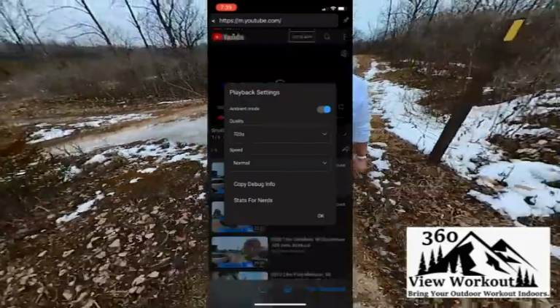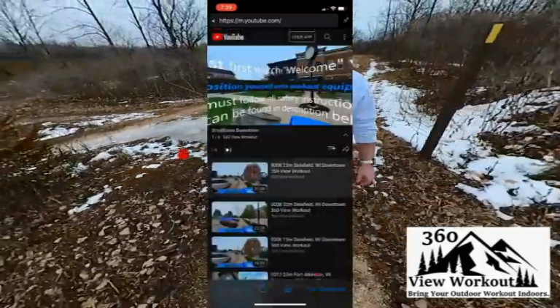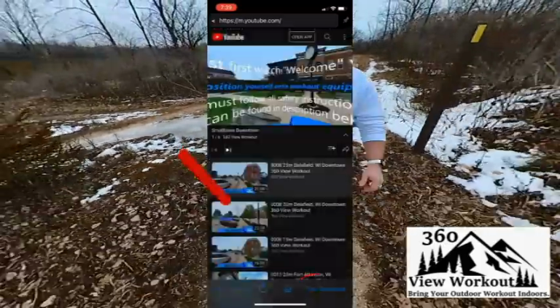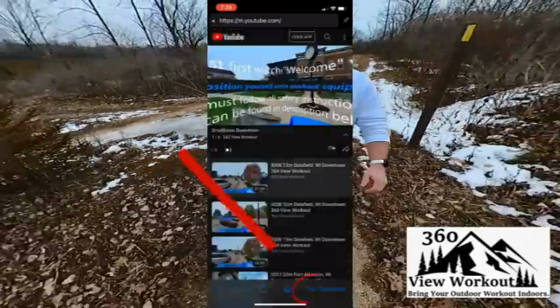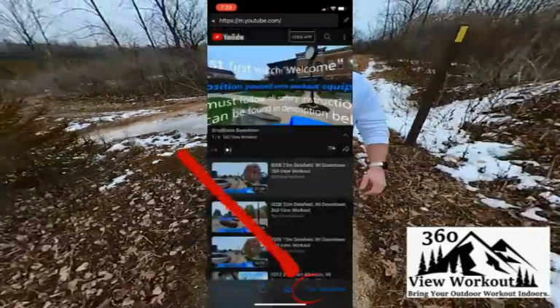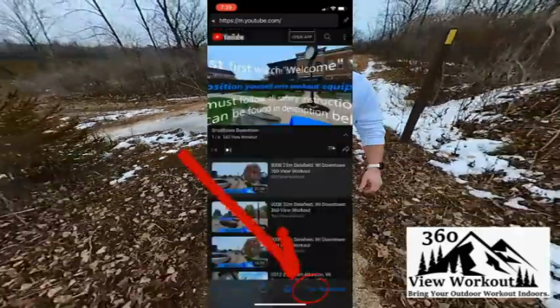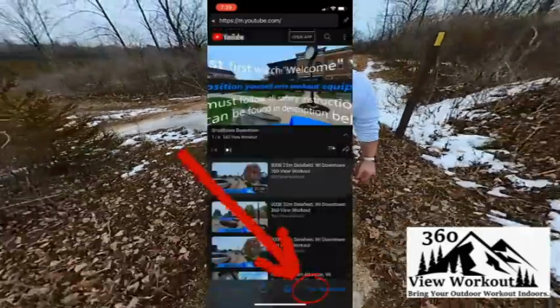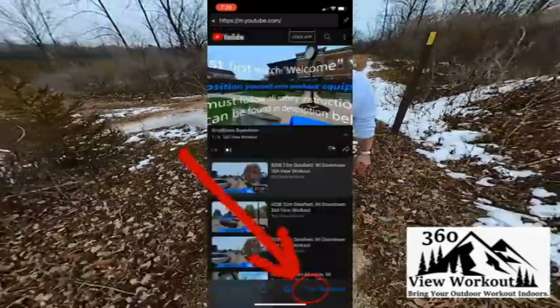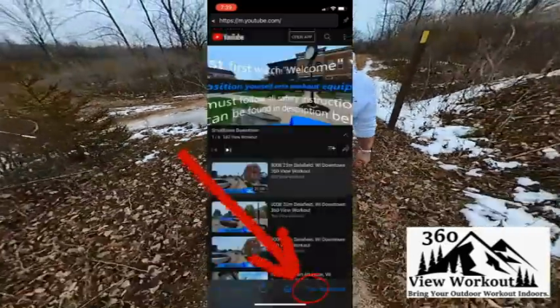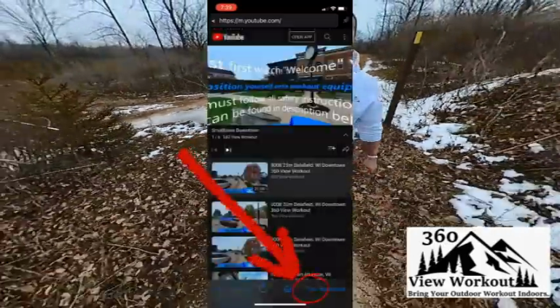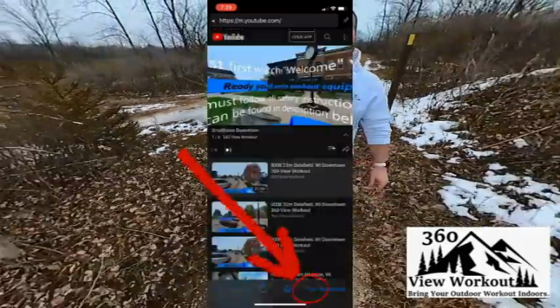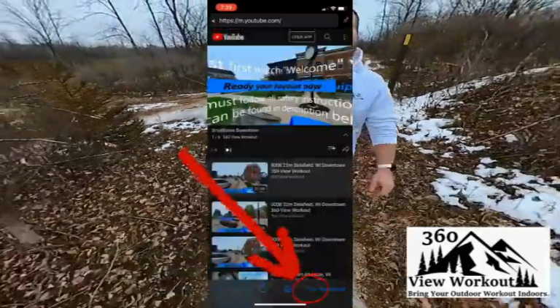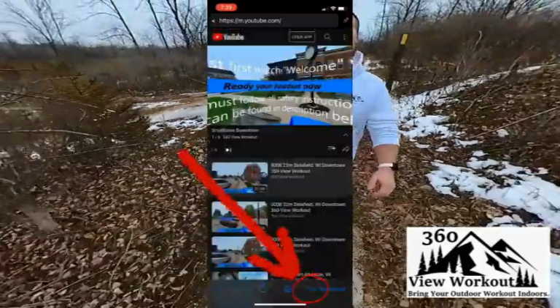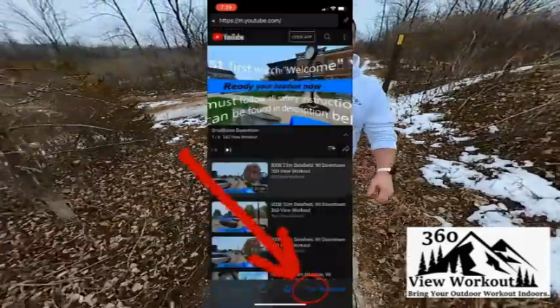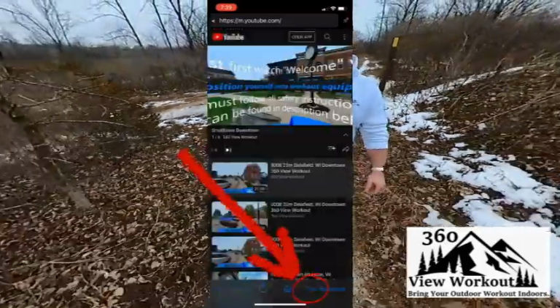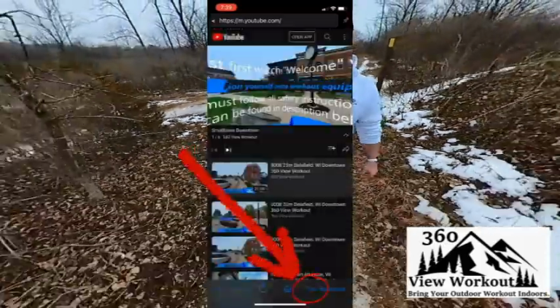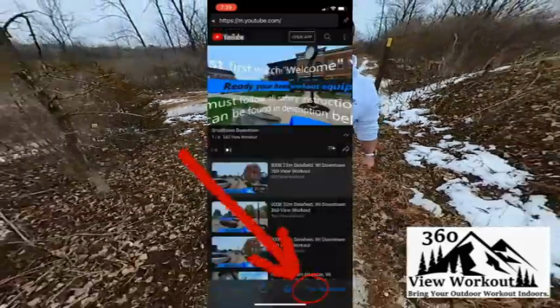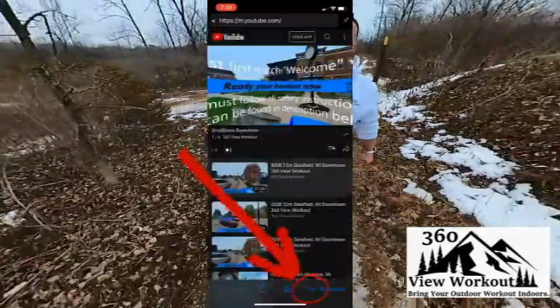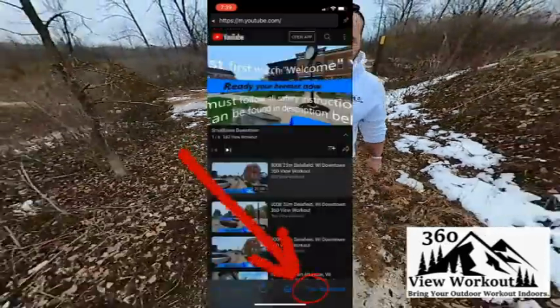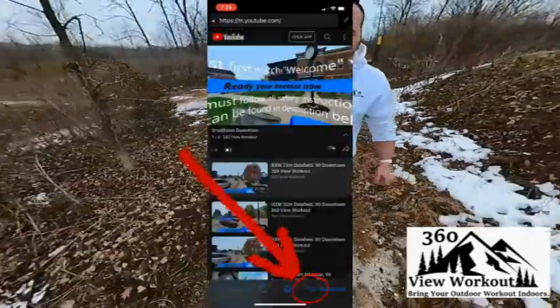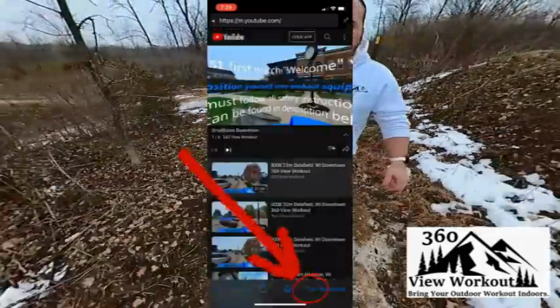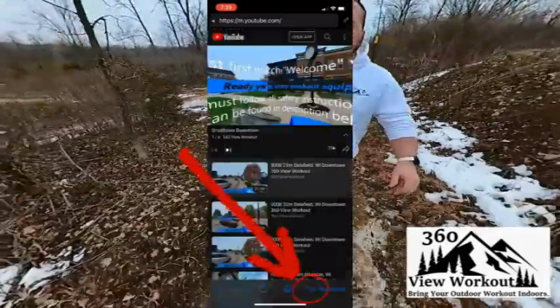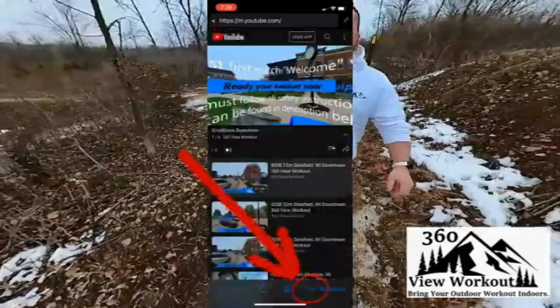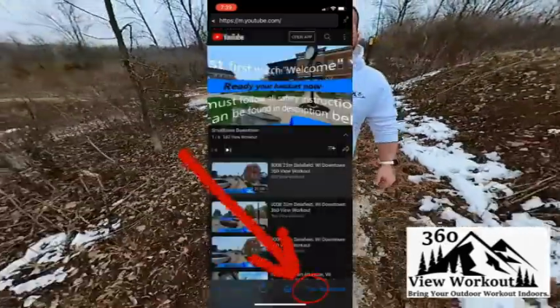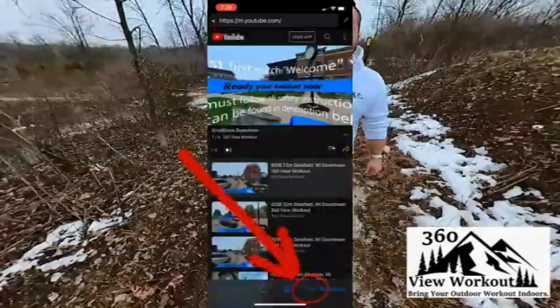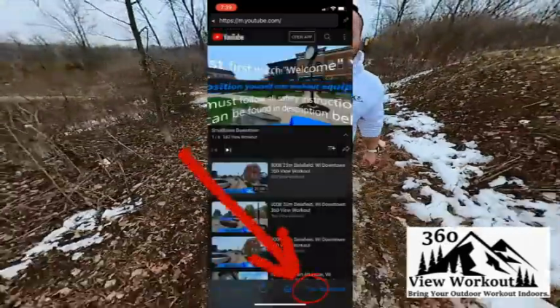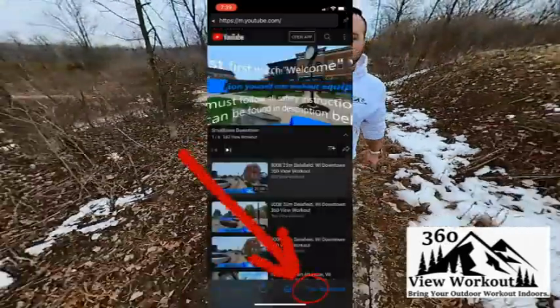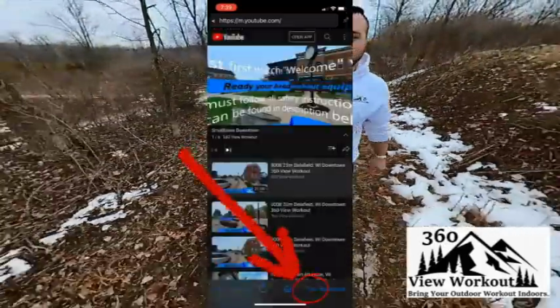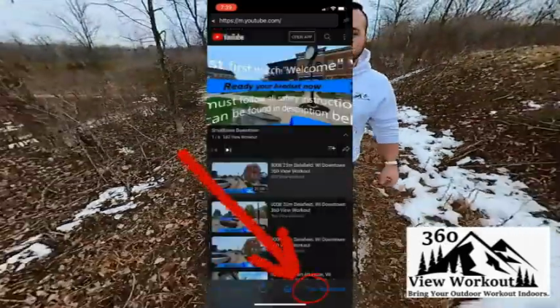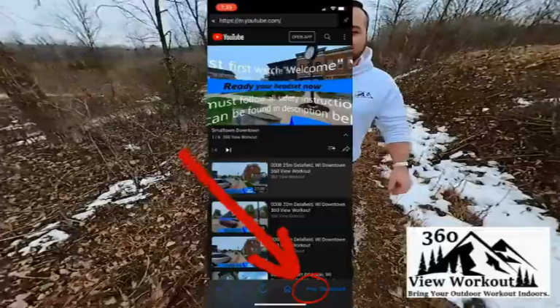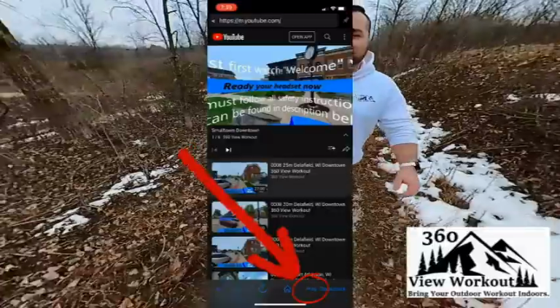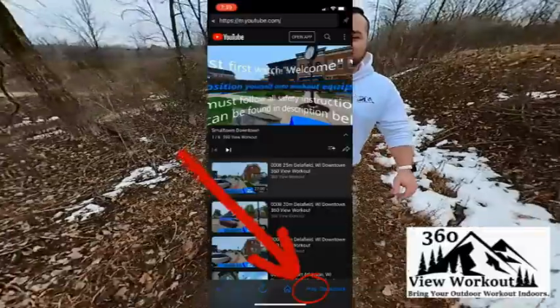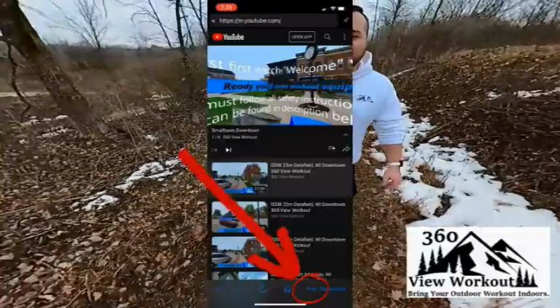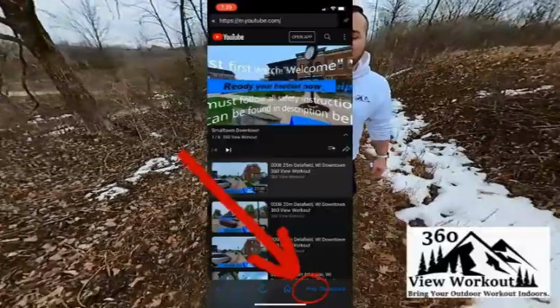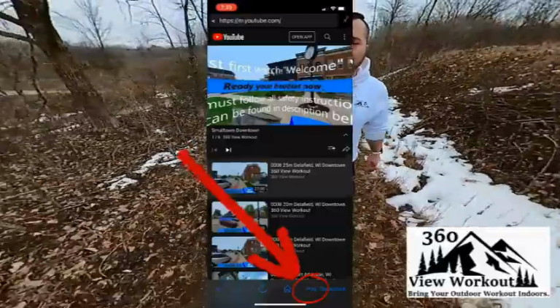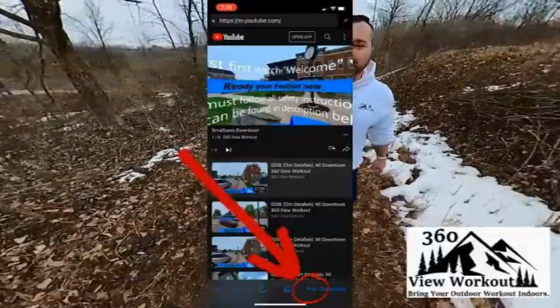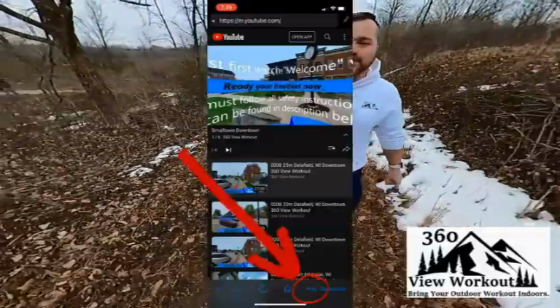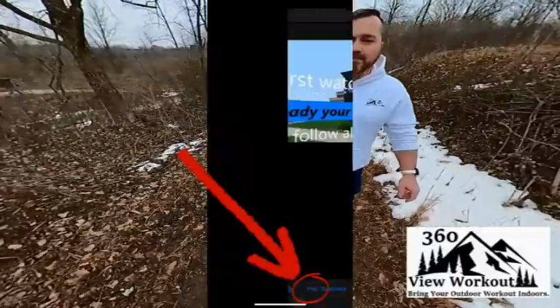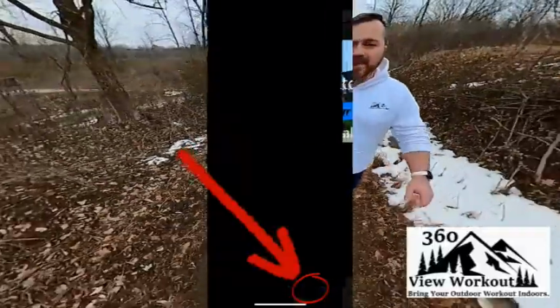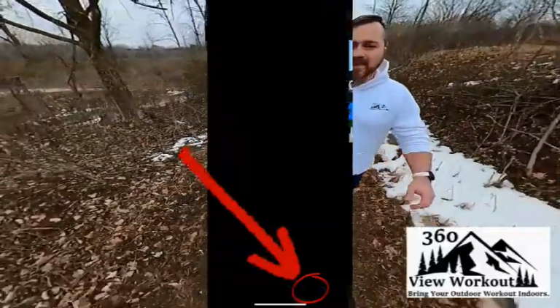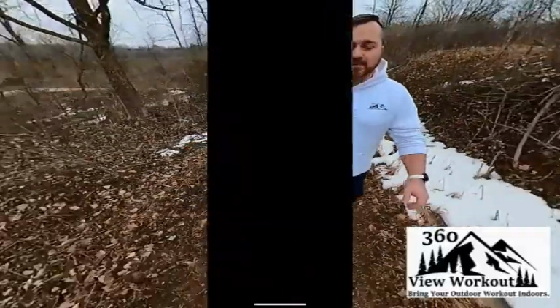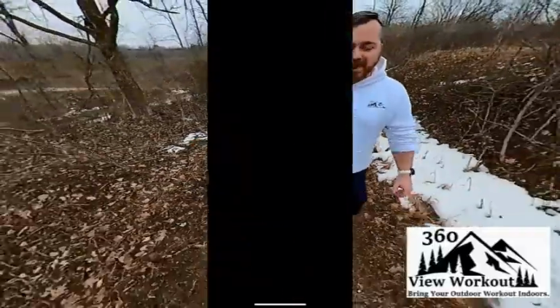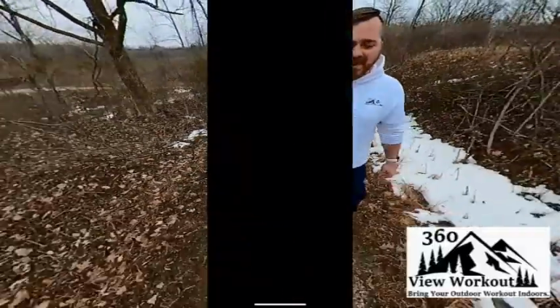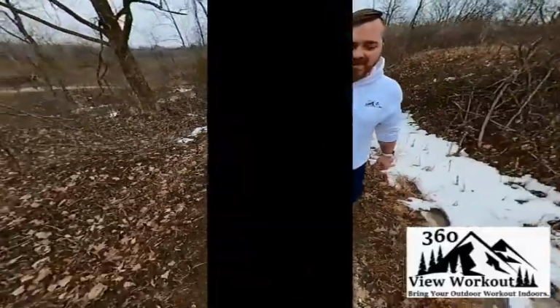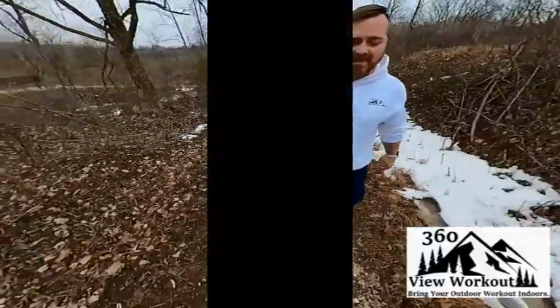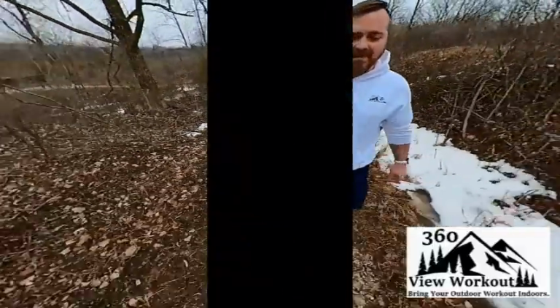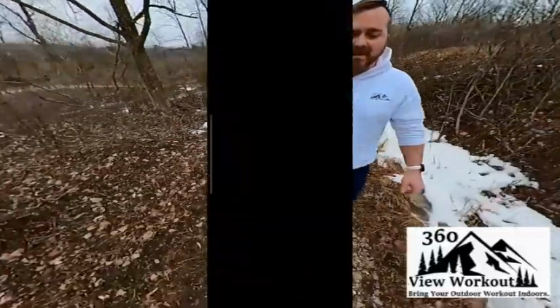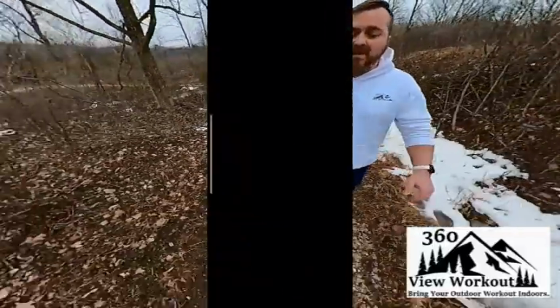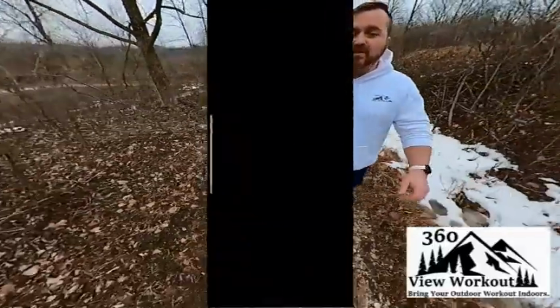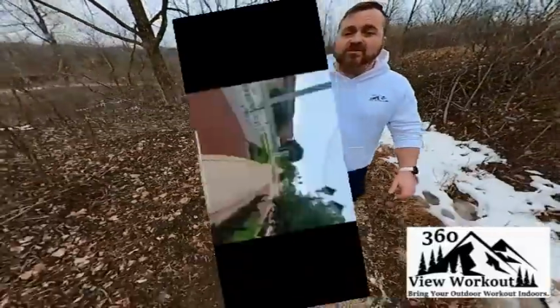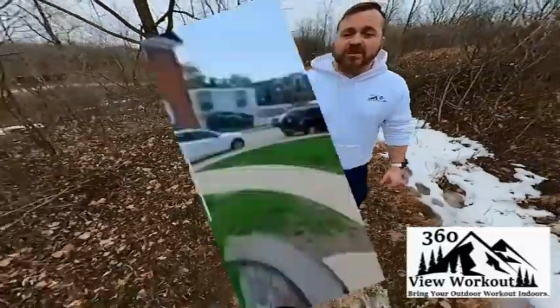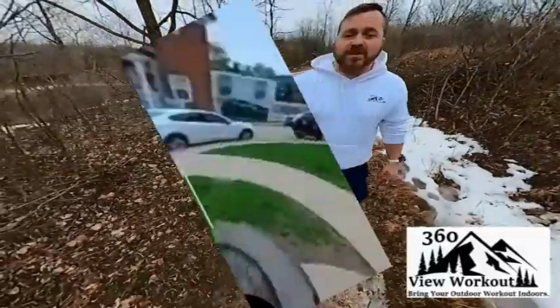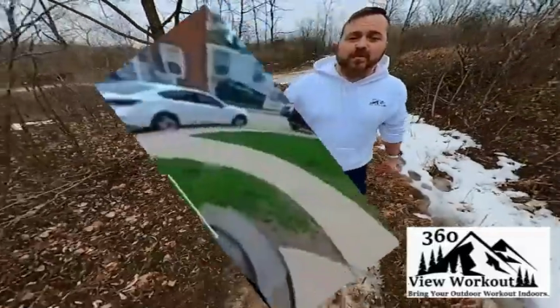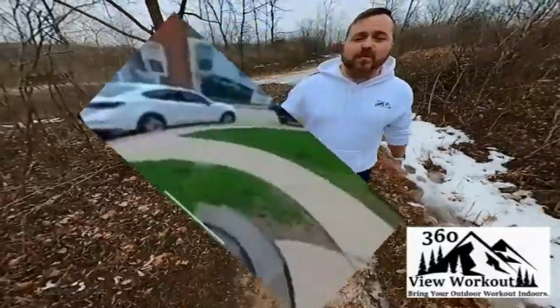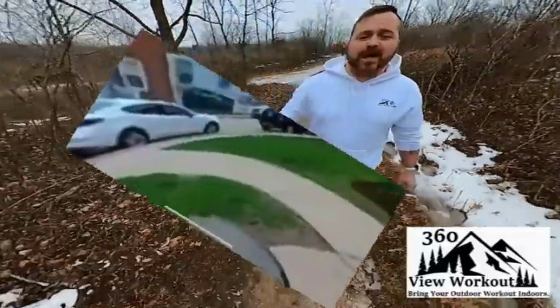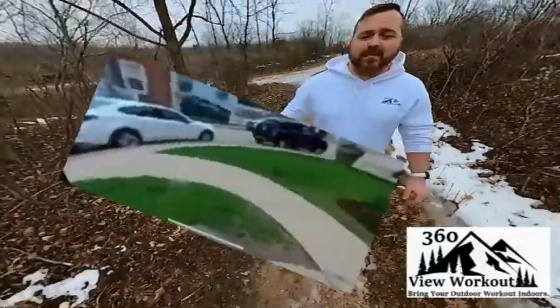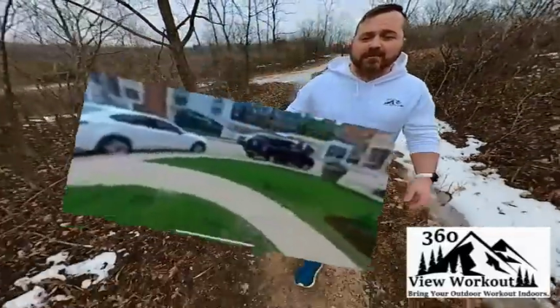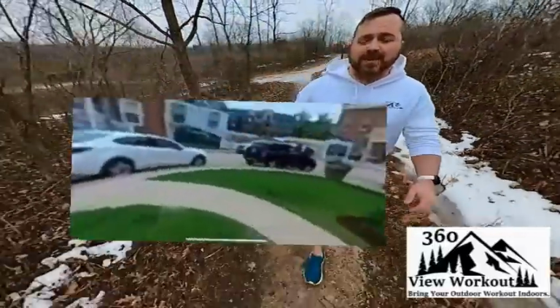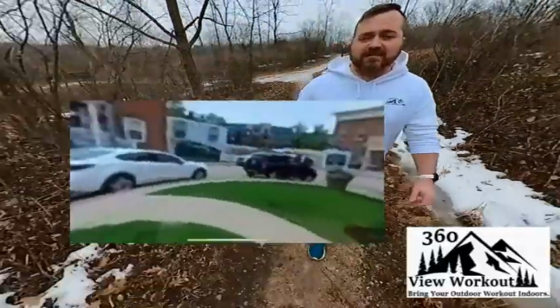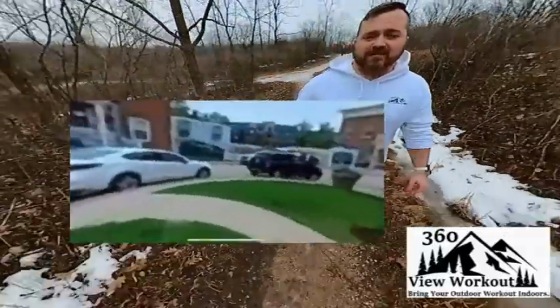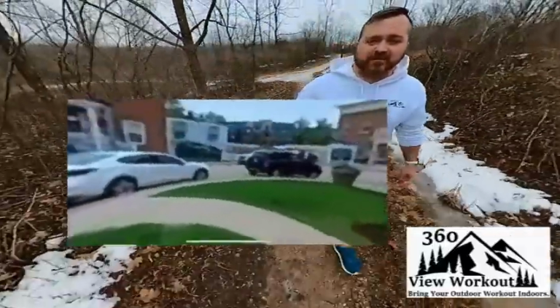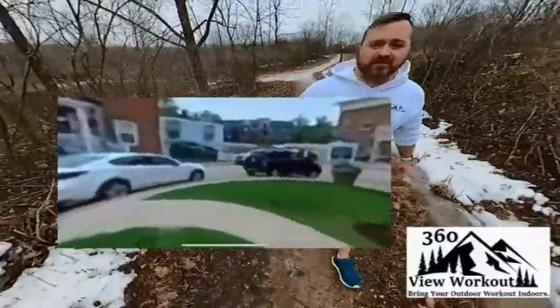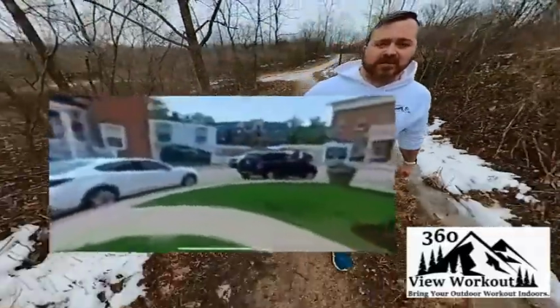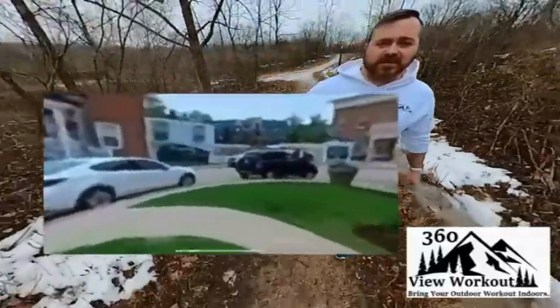Now, at the bottom of the screen, tap on play in the VR app player block. Your video will now play in full screen.